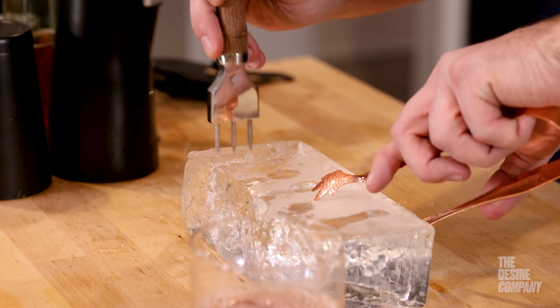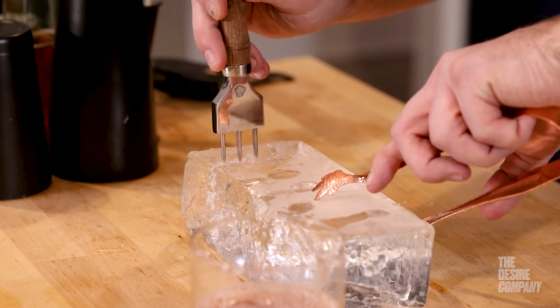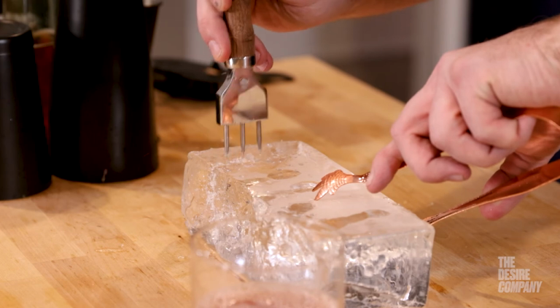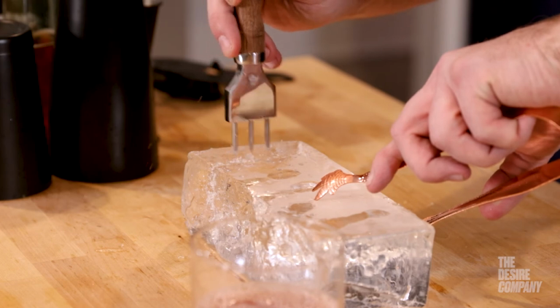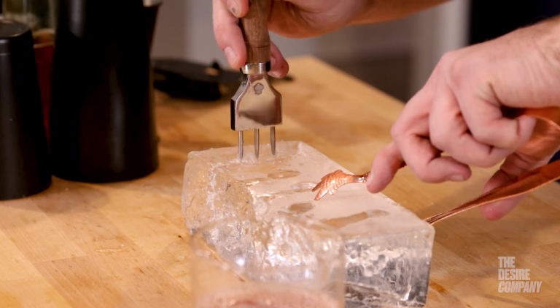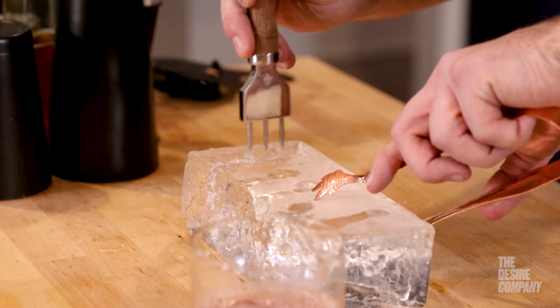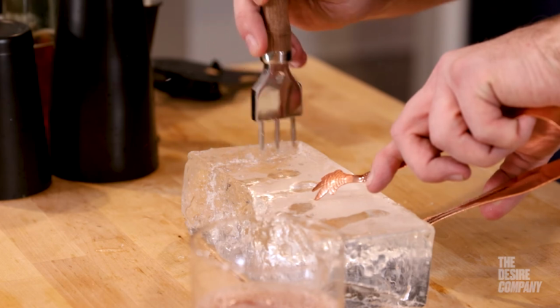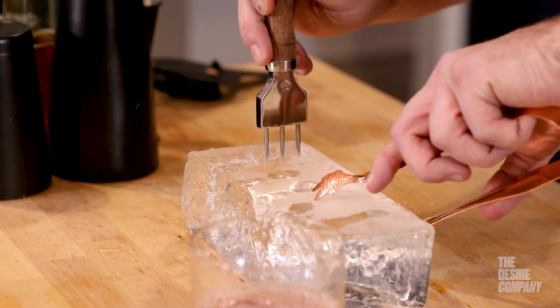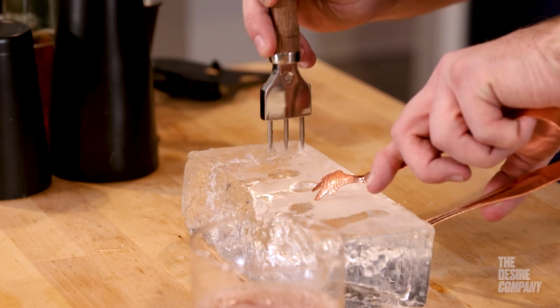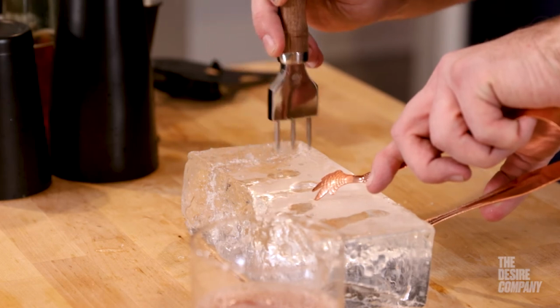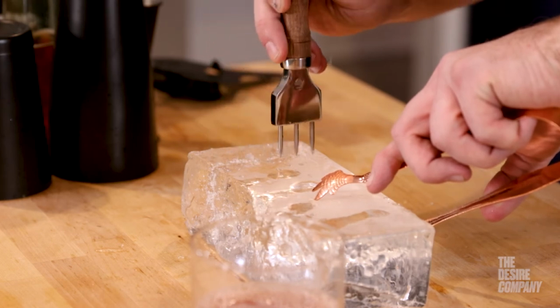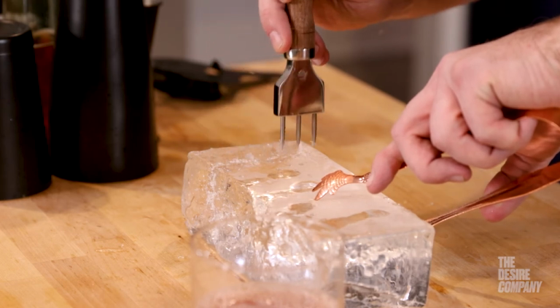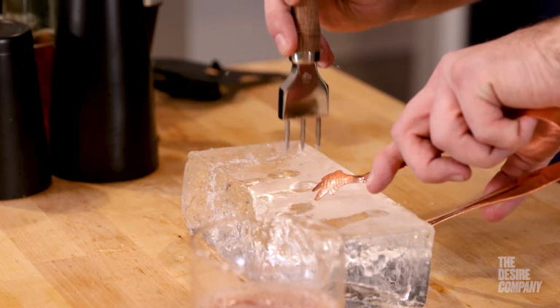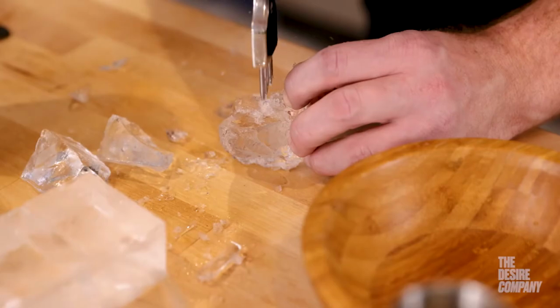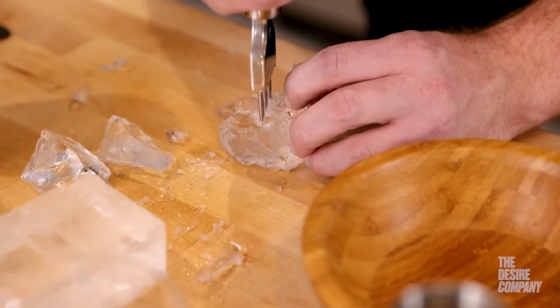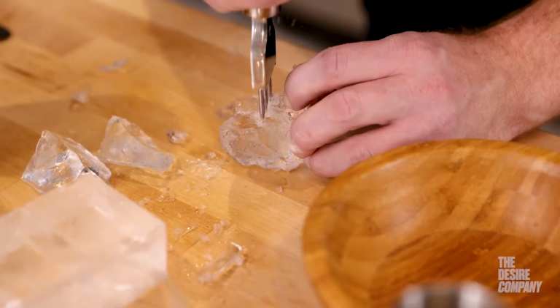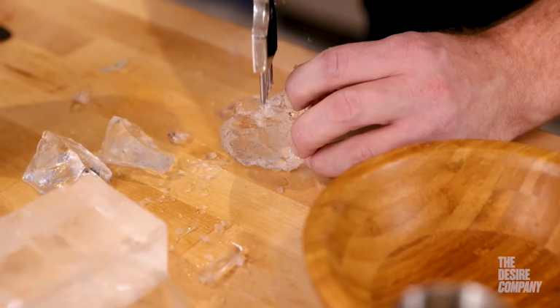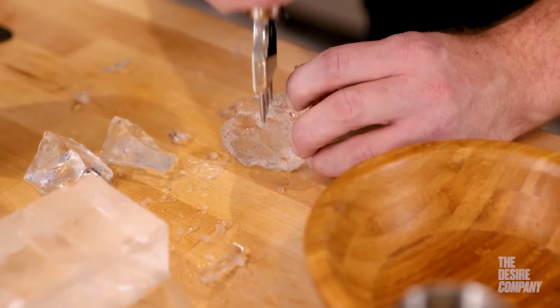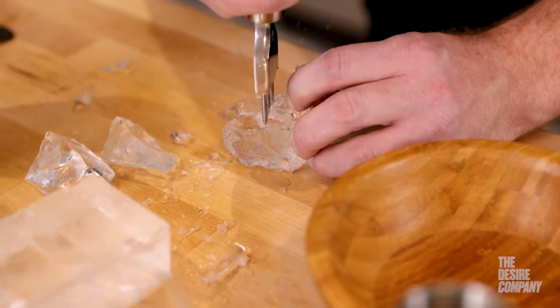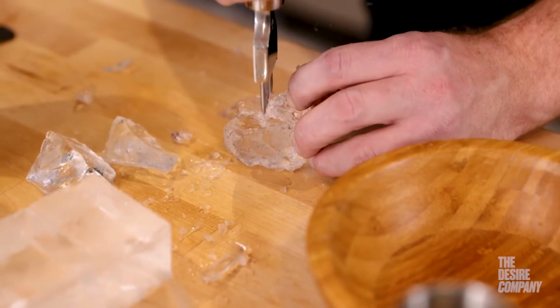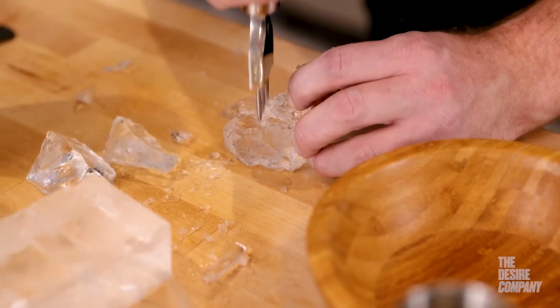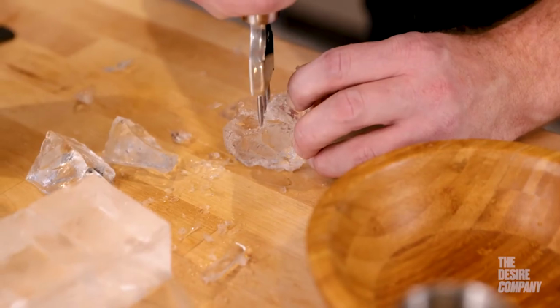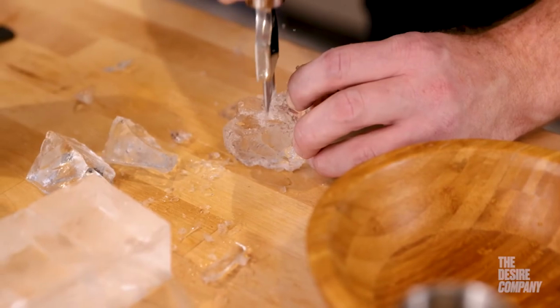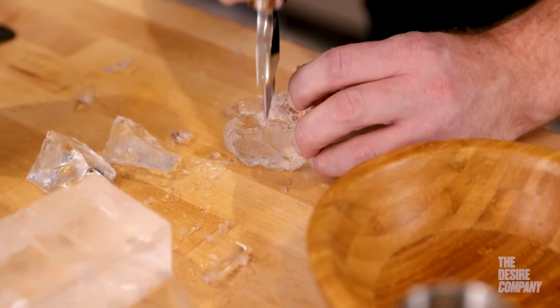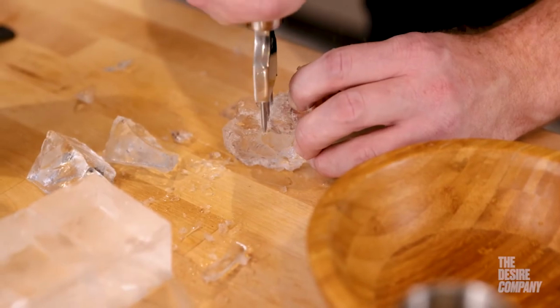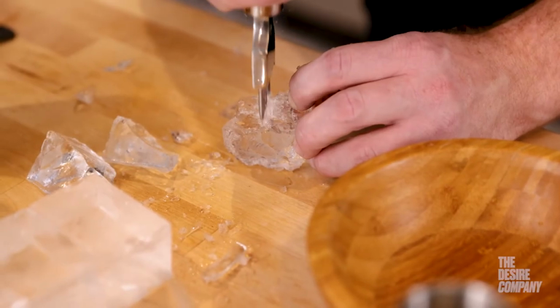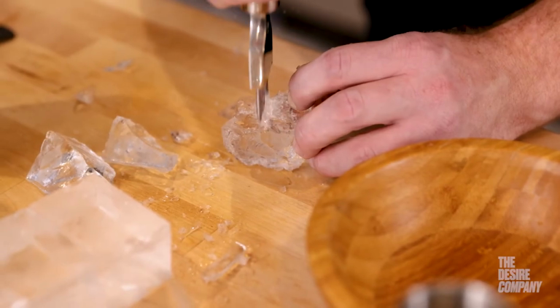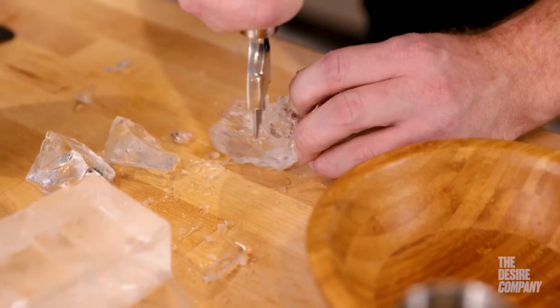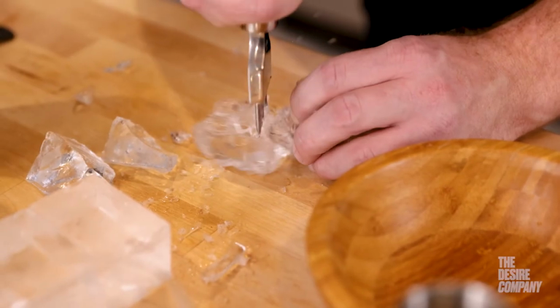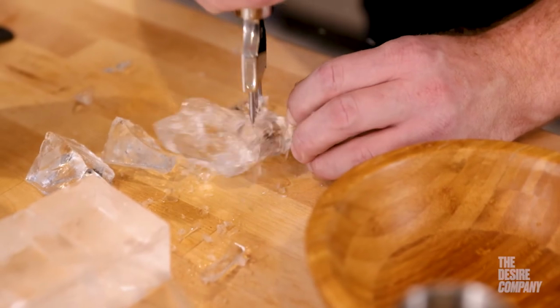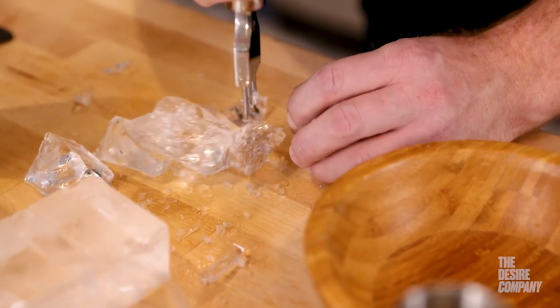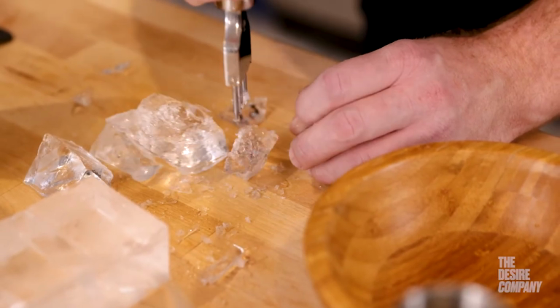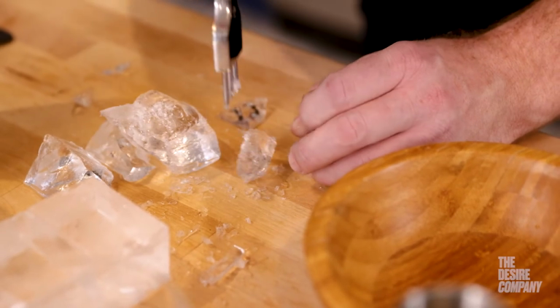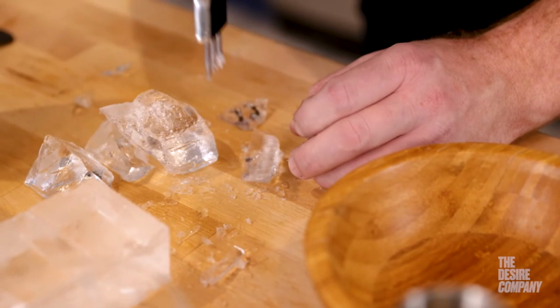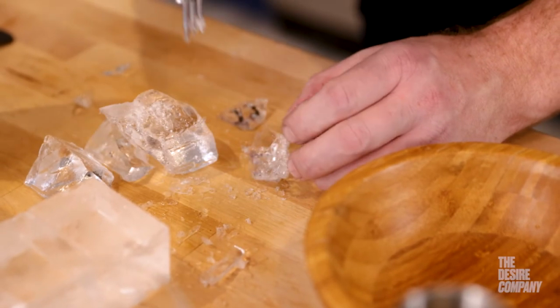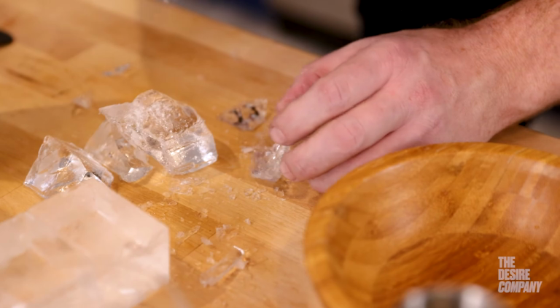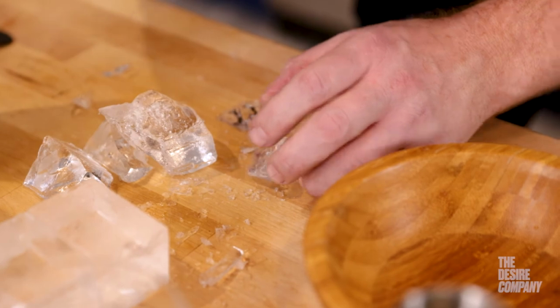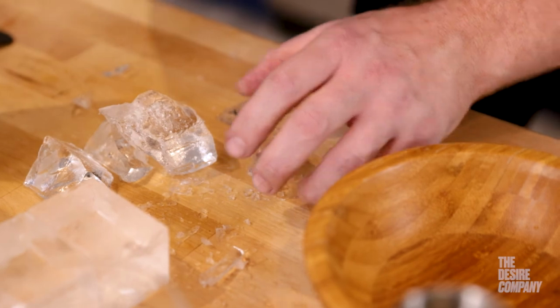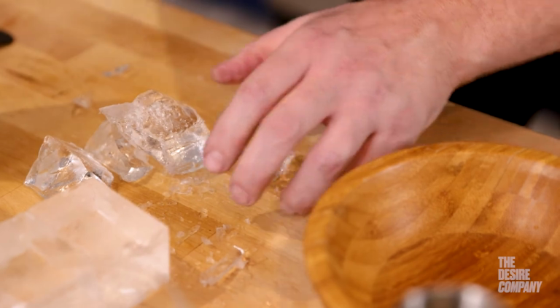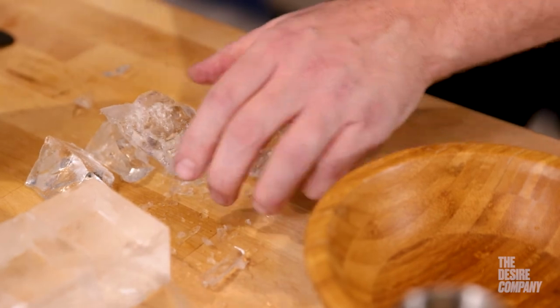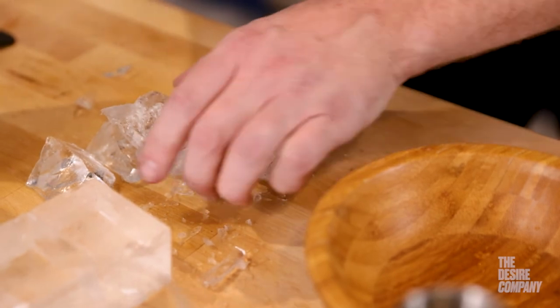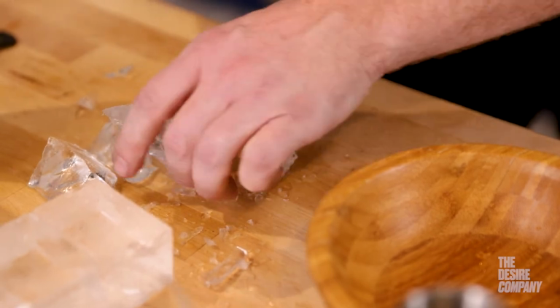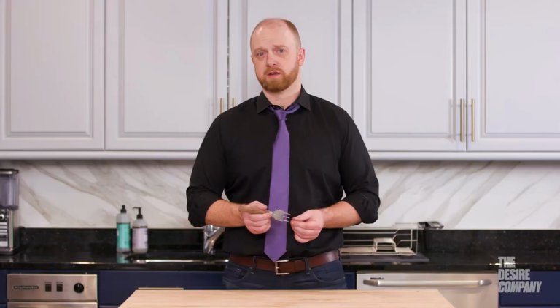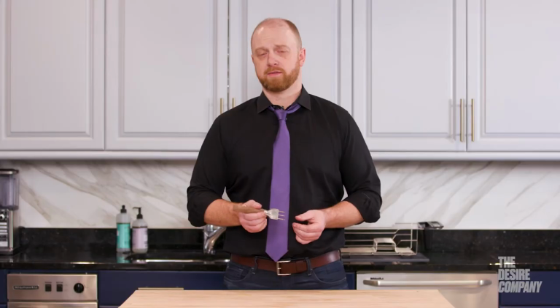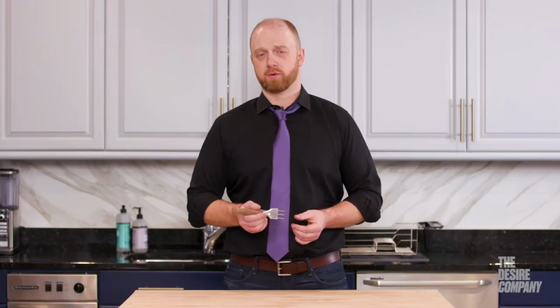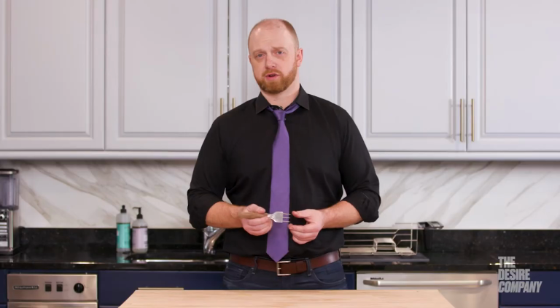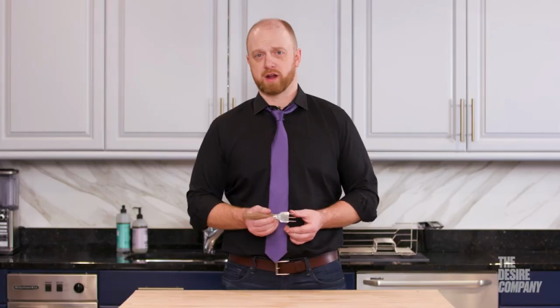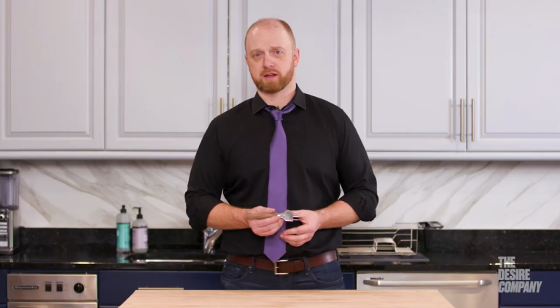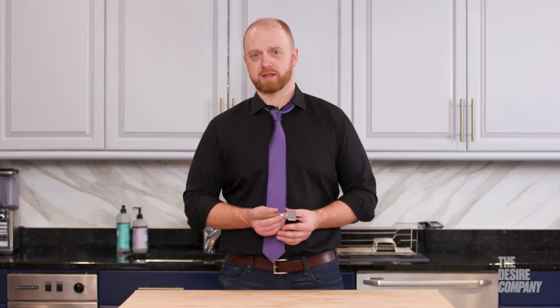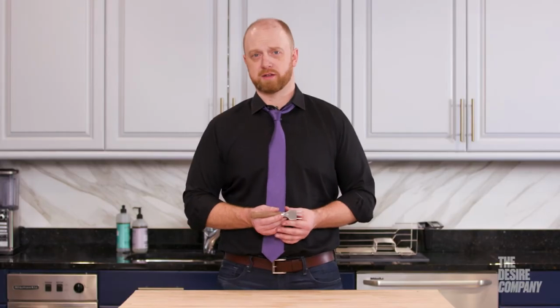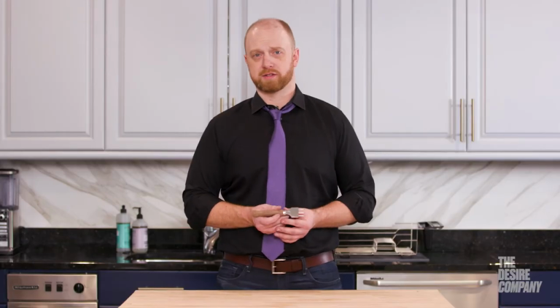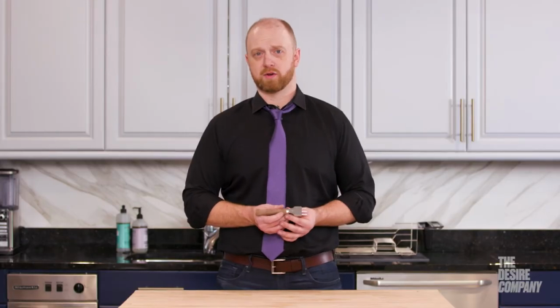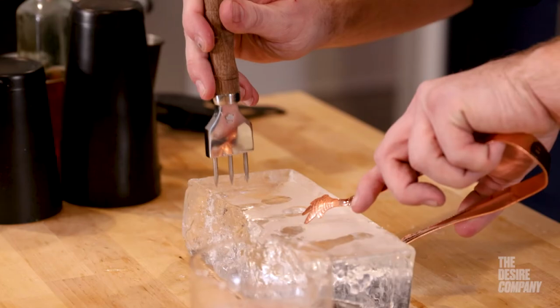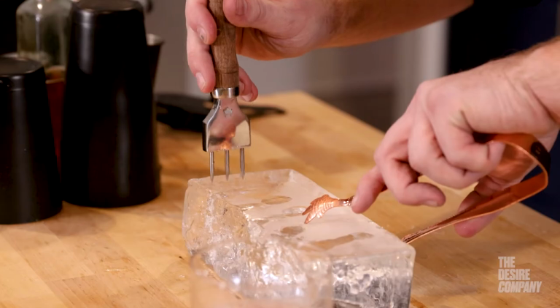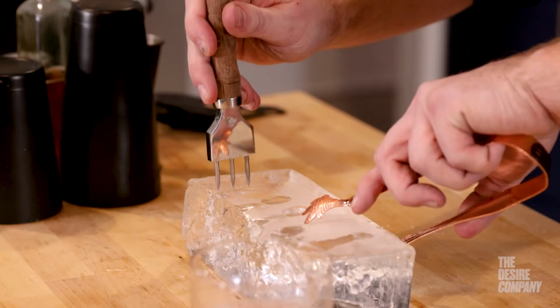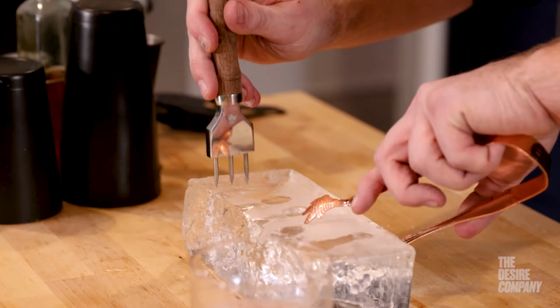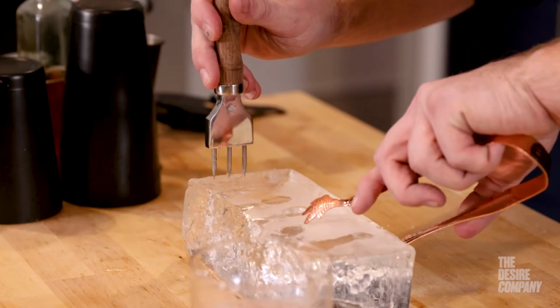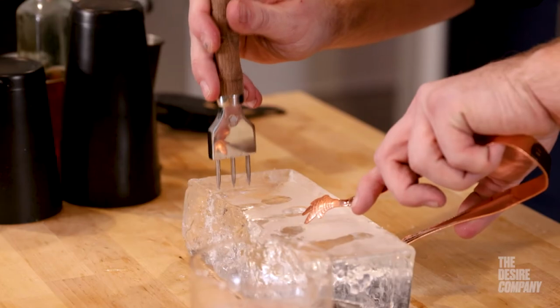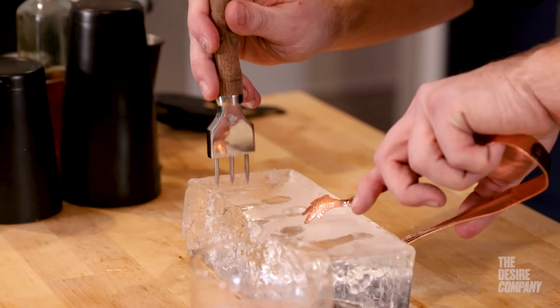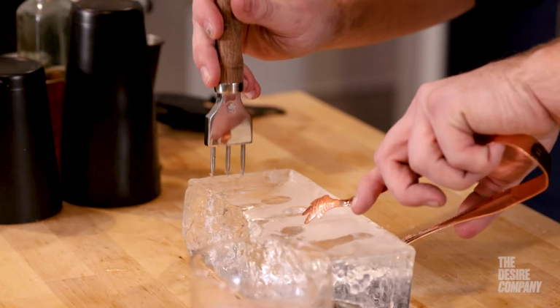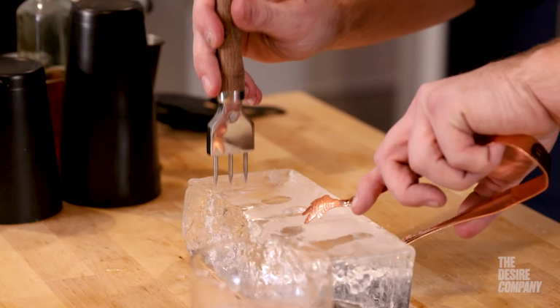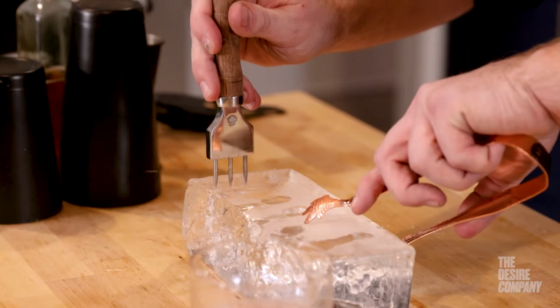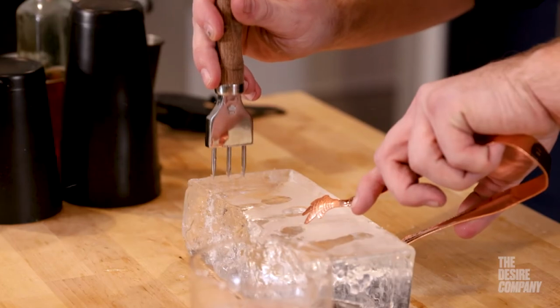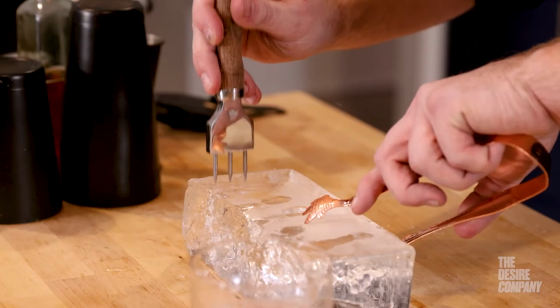The Pitchfork also works very well for at-home use if you want to hand chip ice for your cocktails or for non-alcoholic cocktails too.